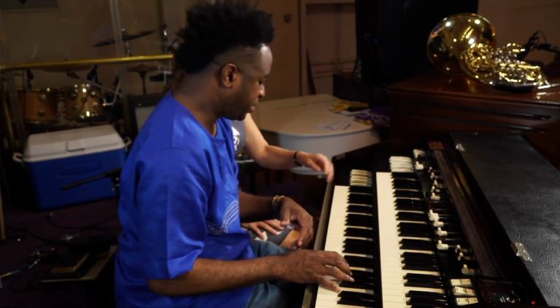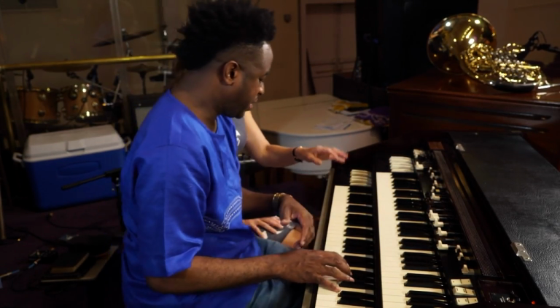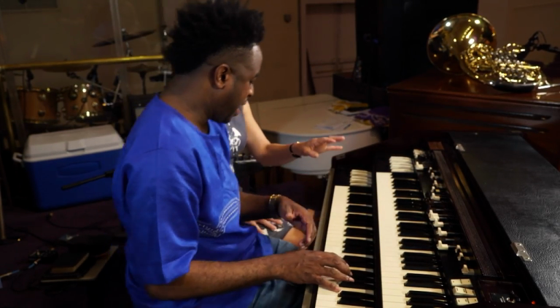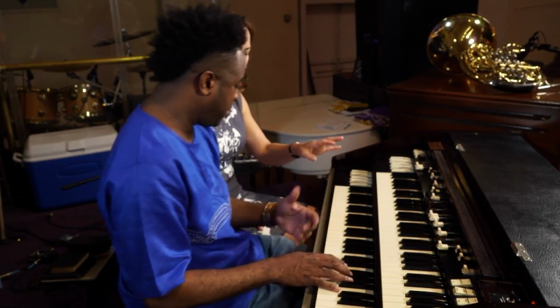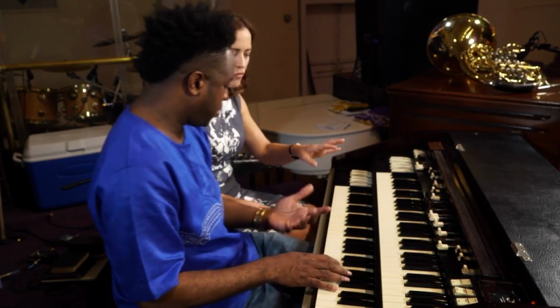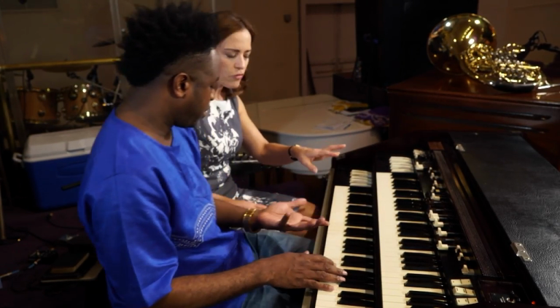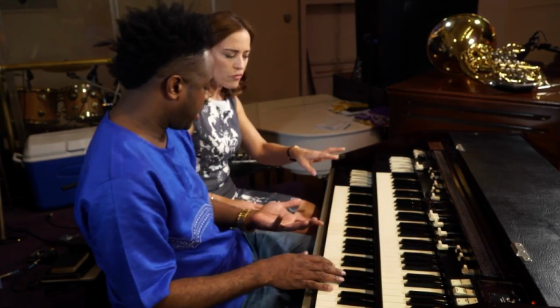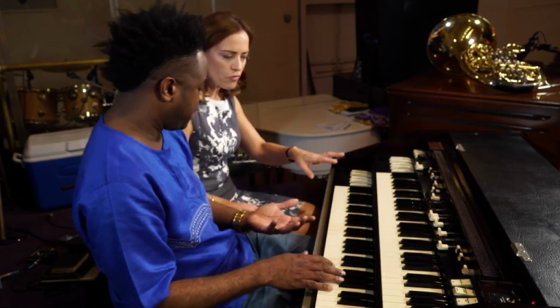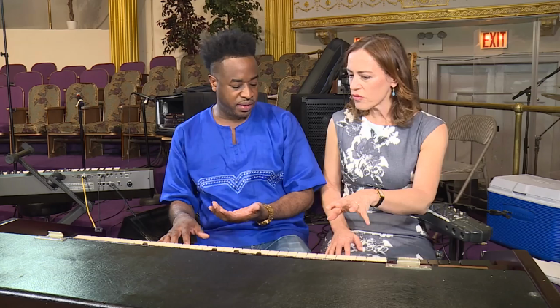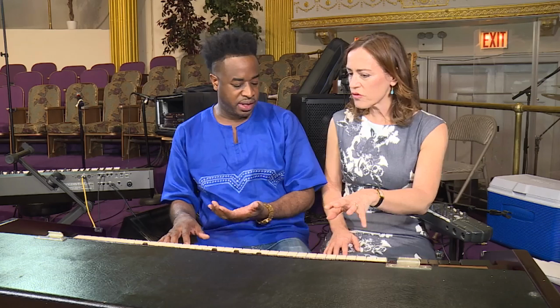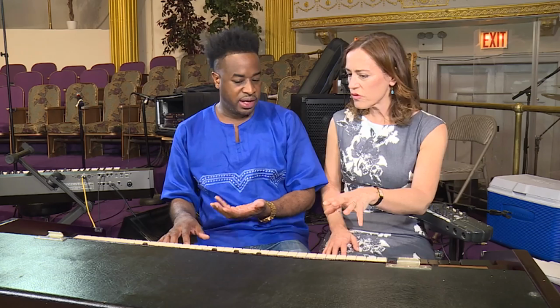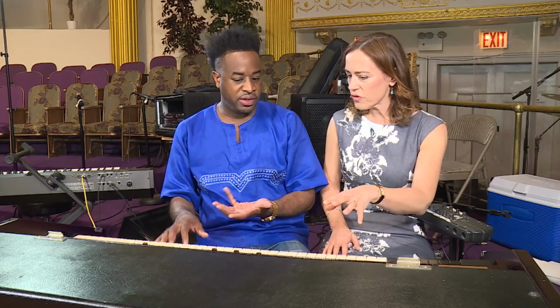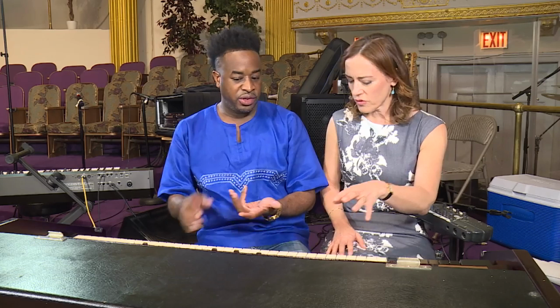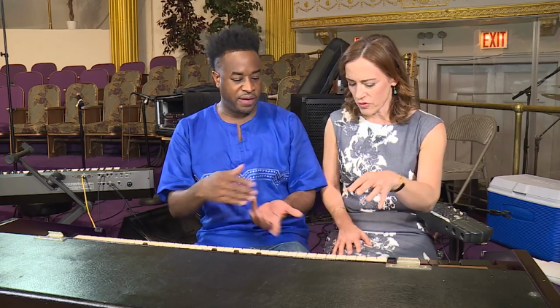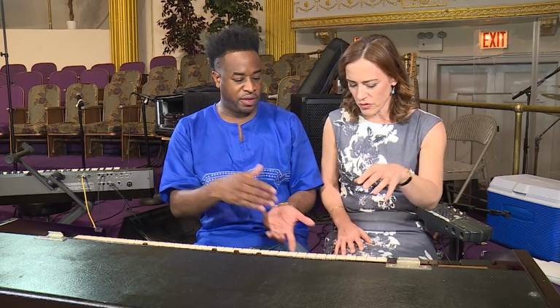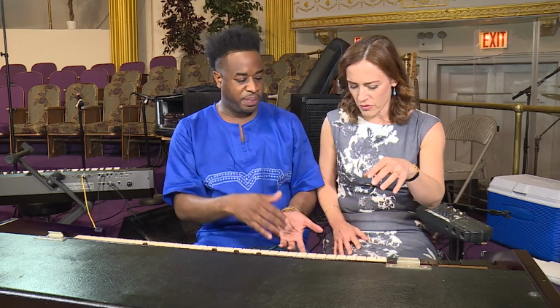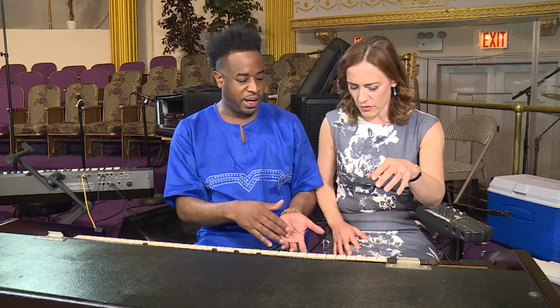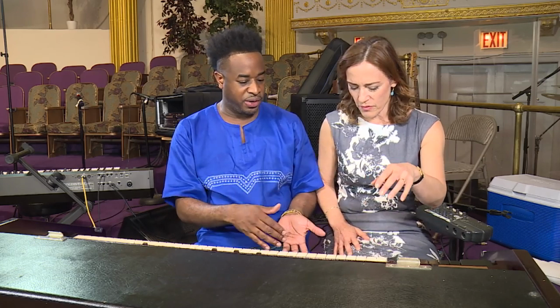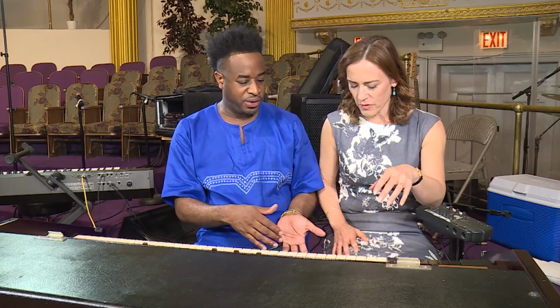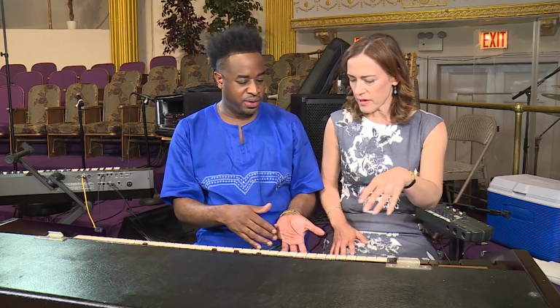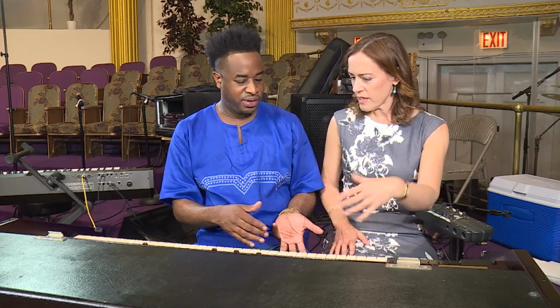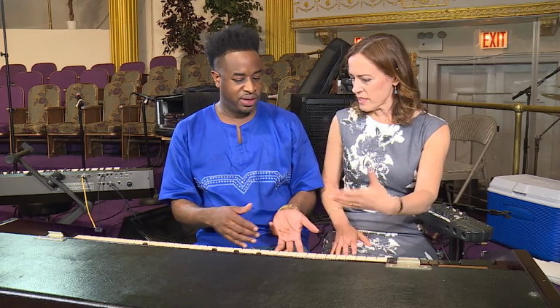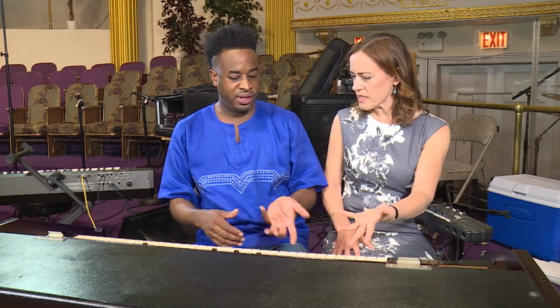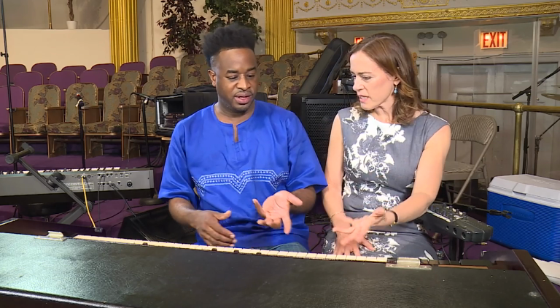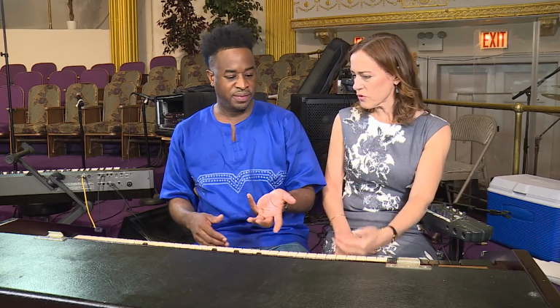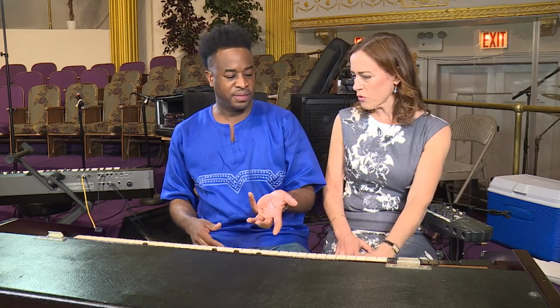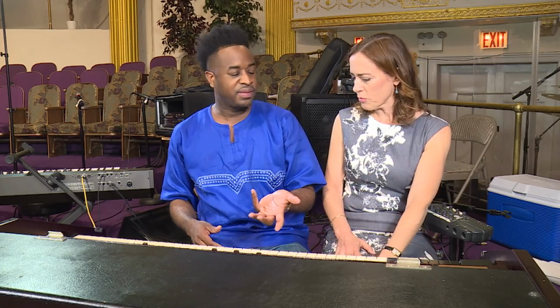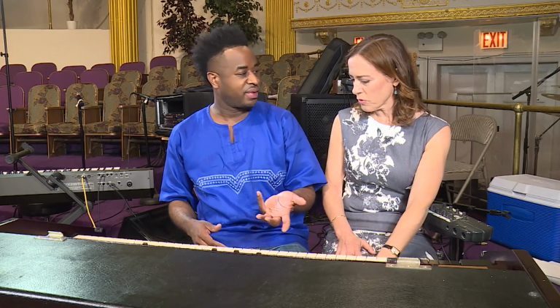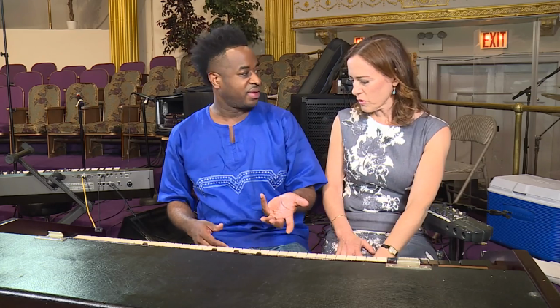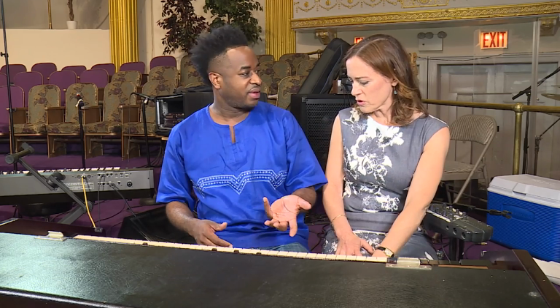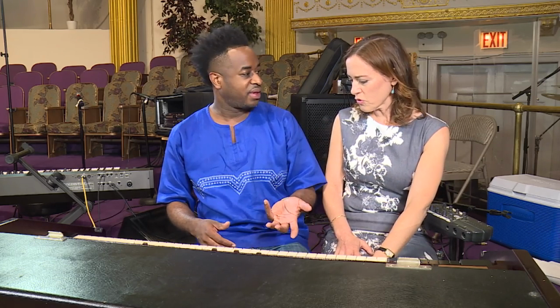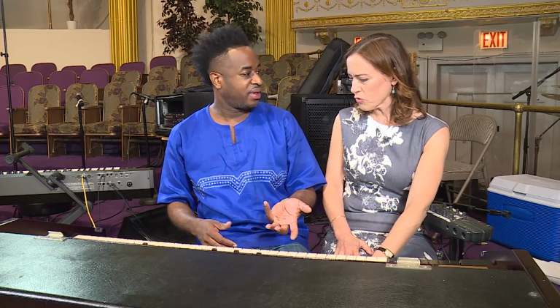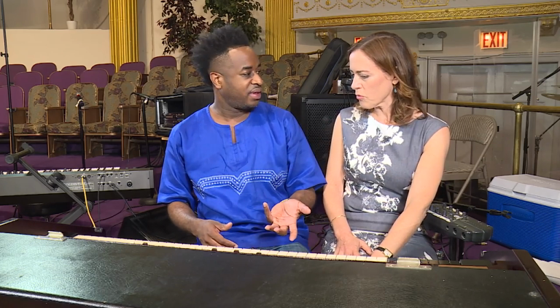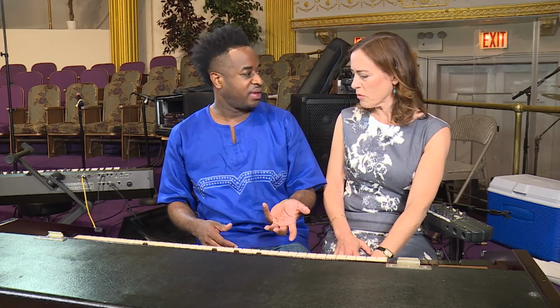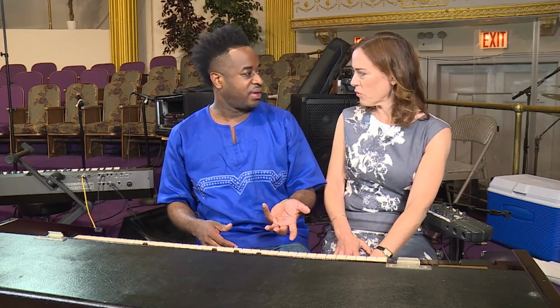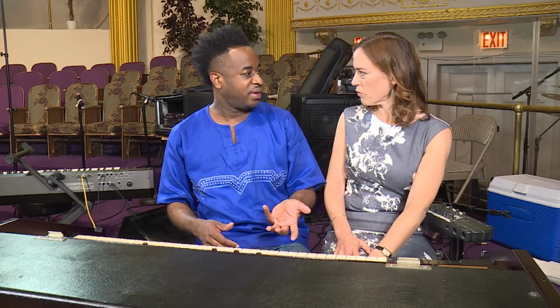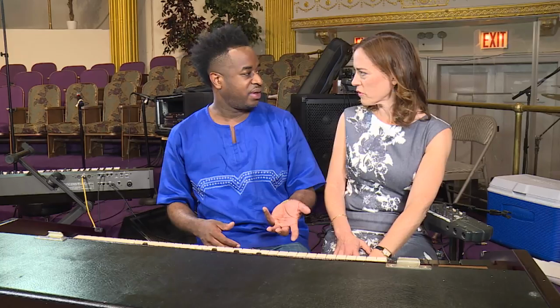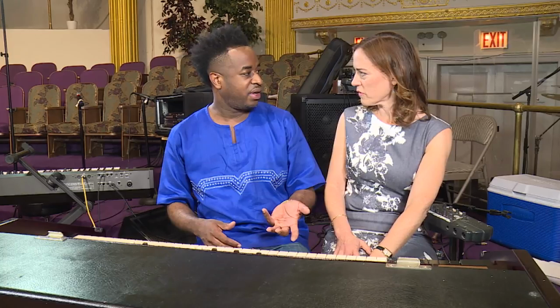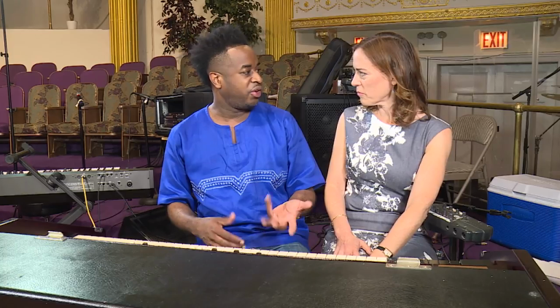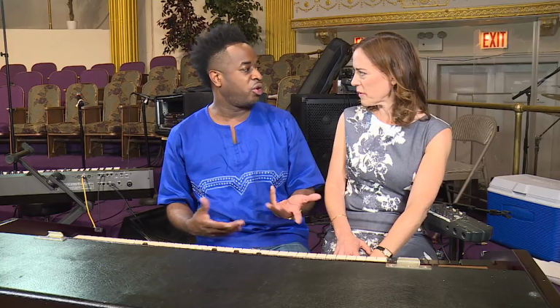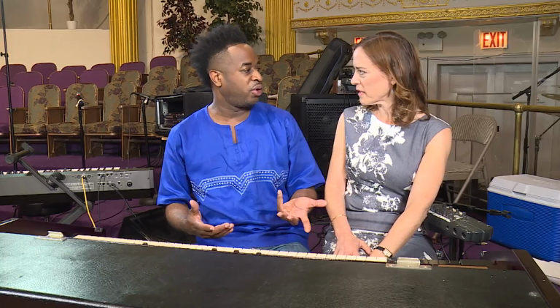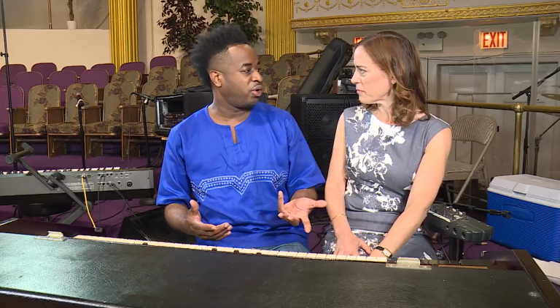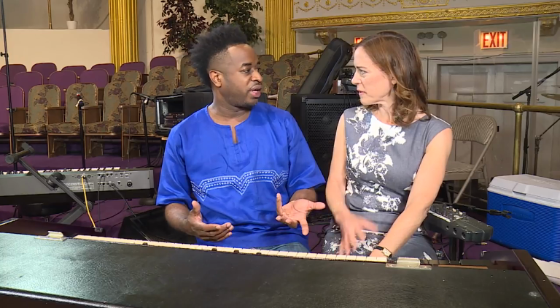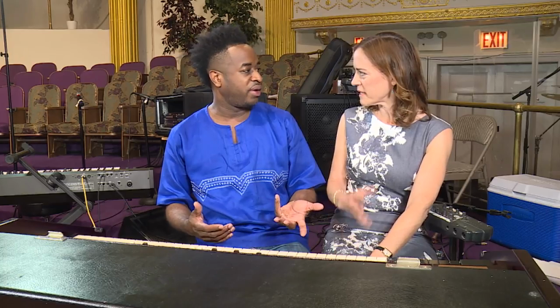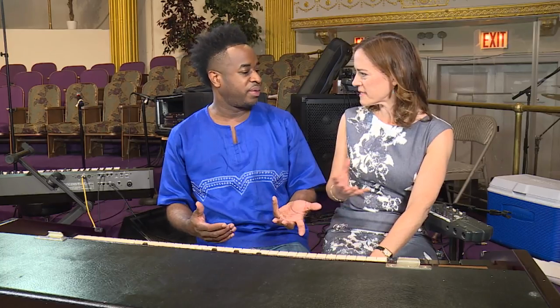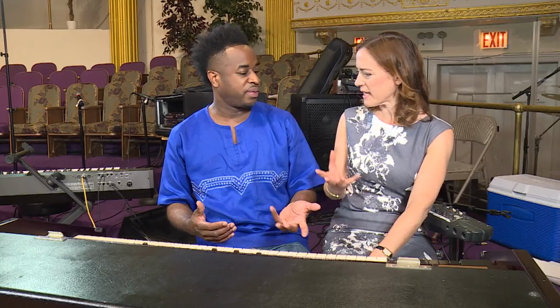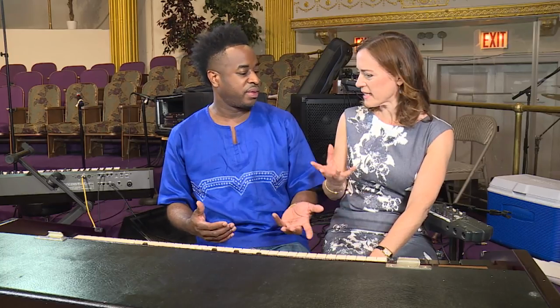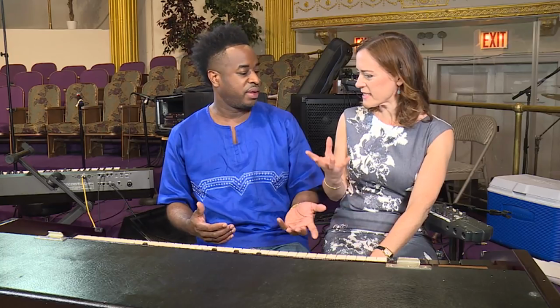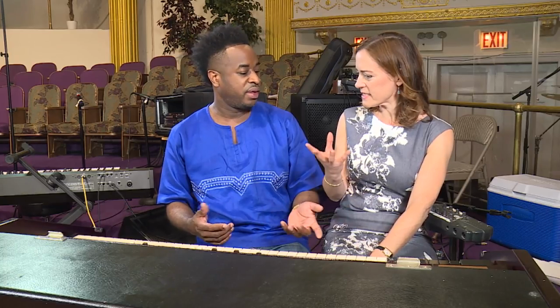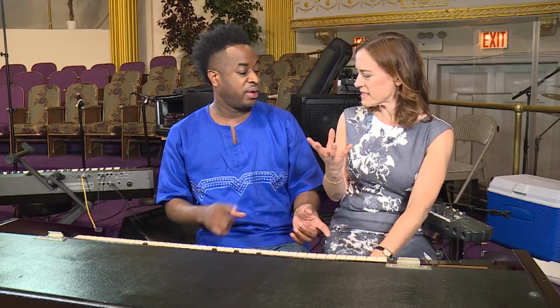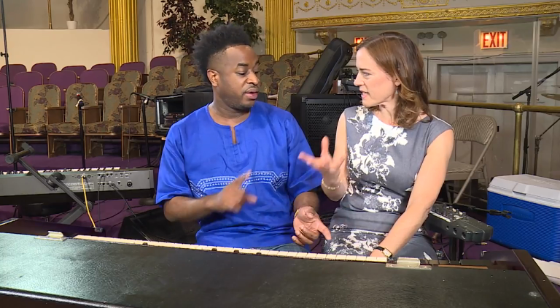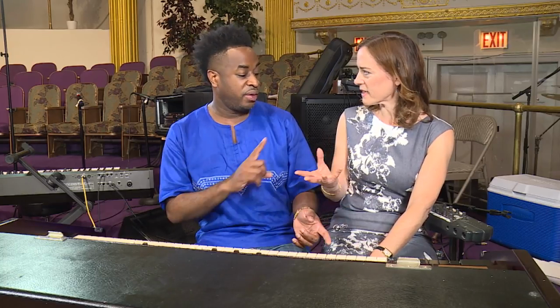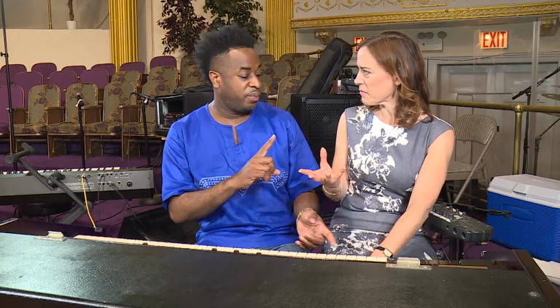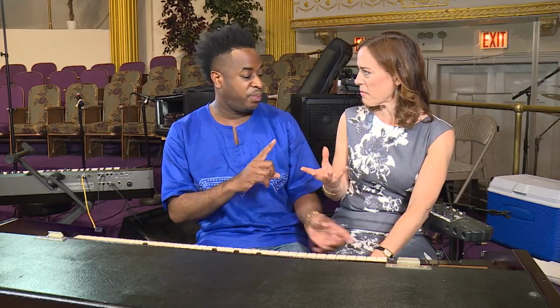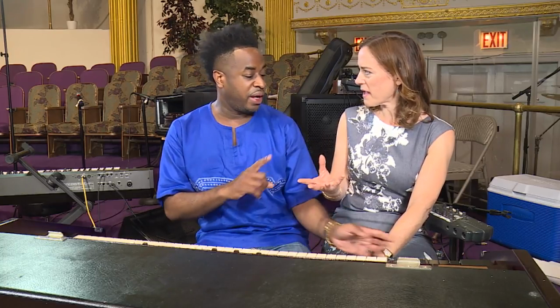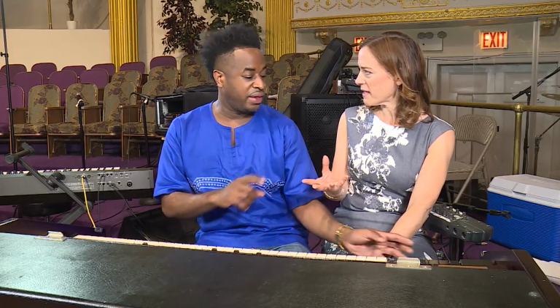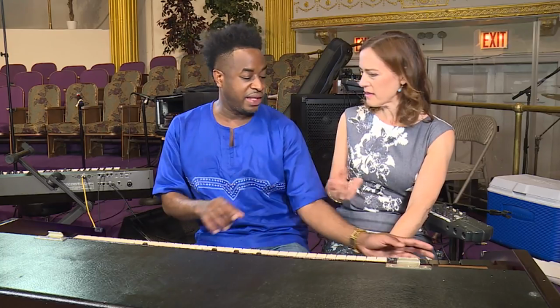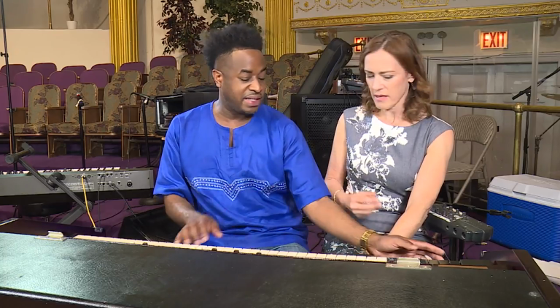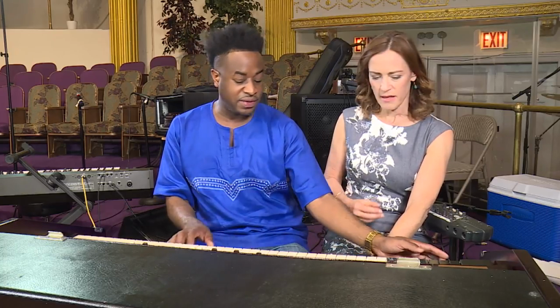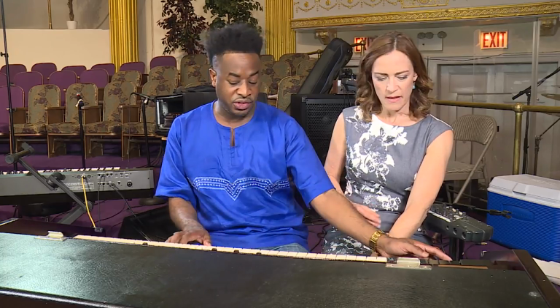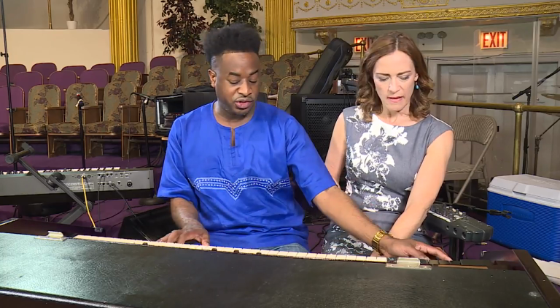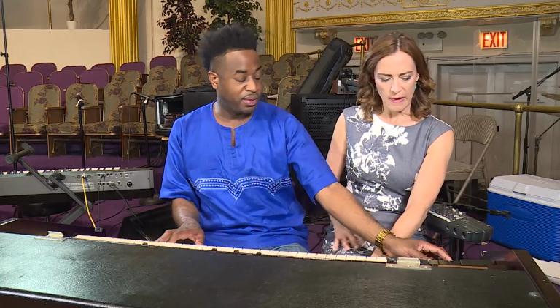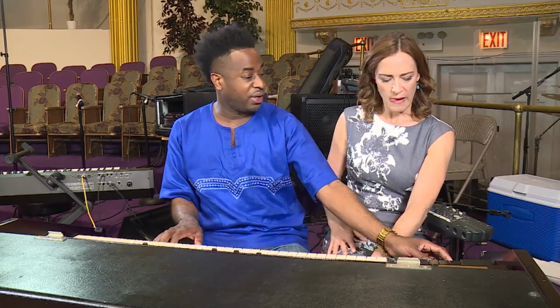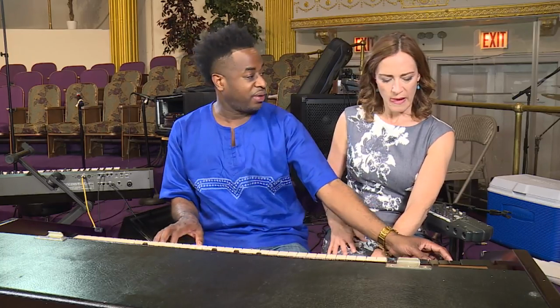So with the Hammond organ, you have the pedal. It's like a normal organ. But this is like the main... but listen to the tremolo.